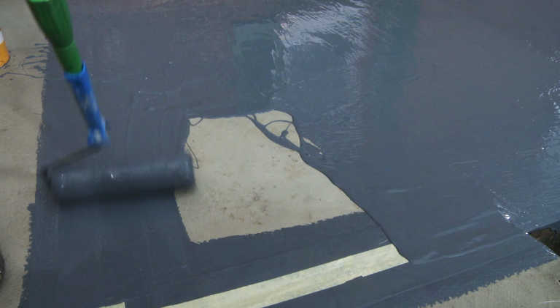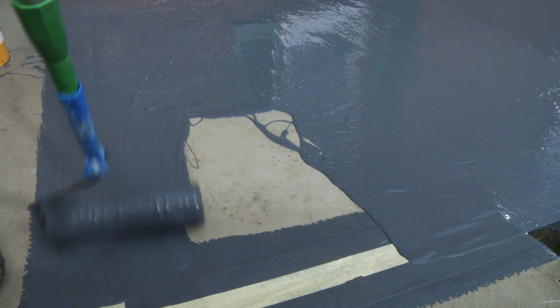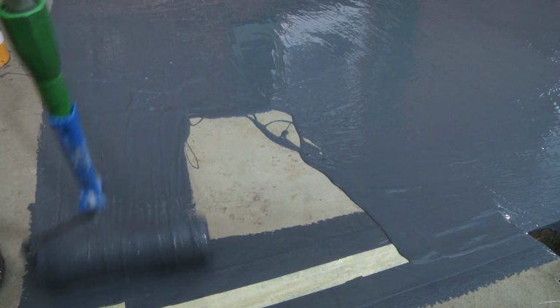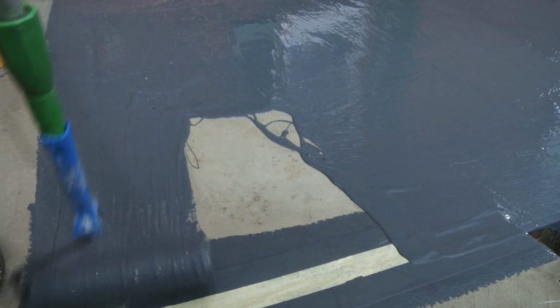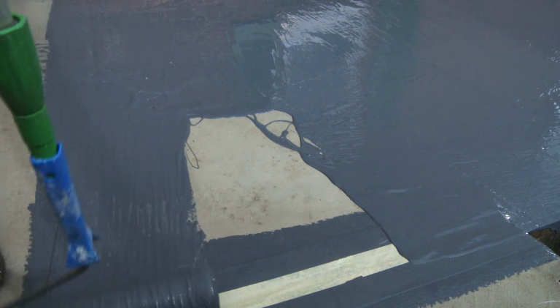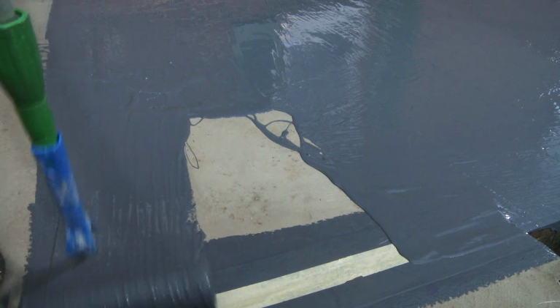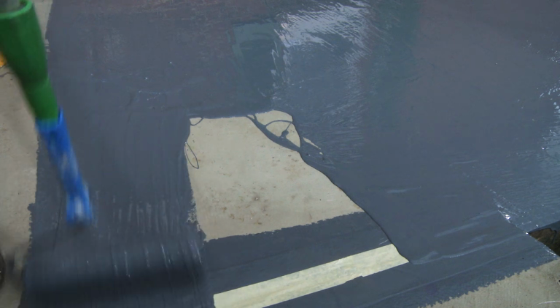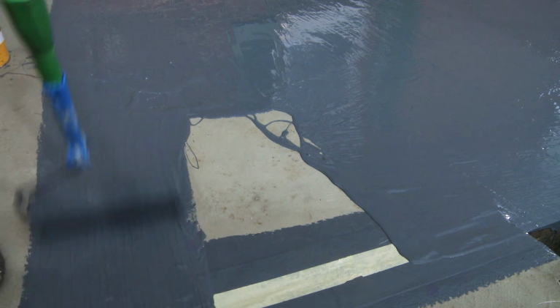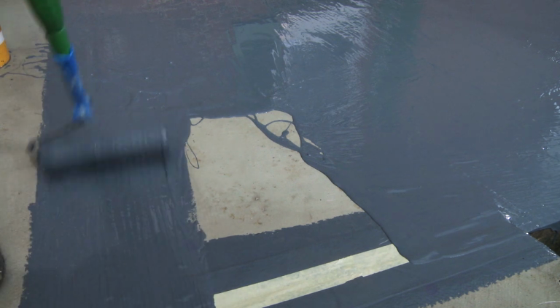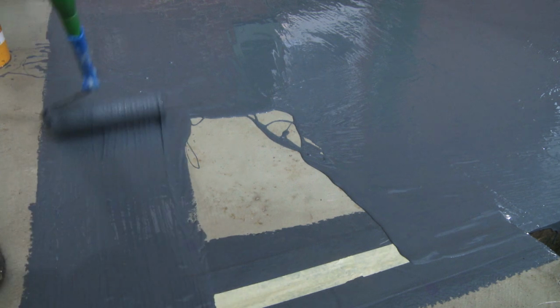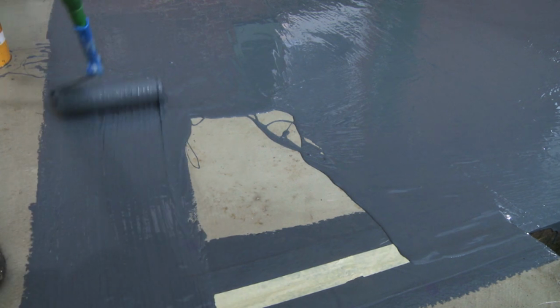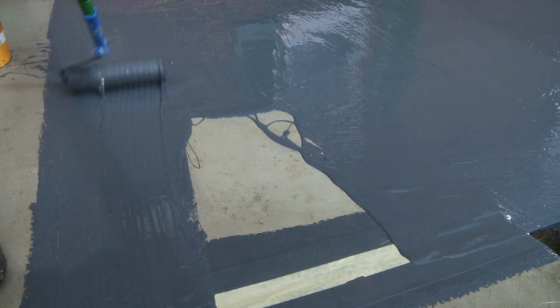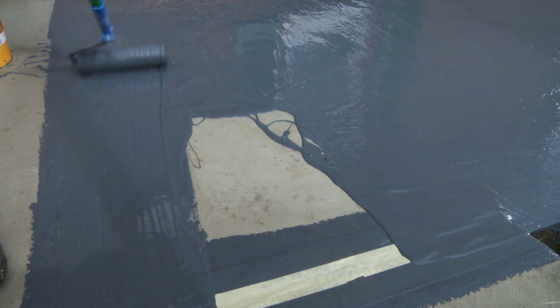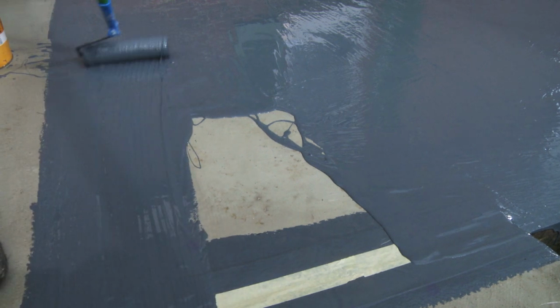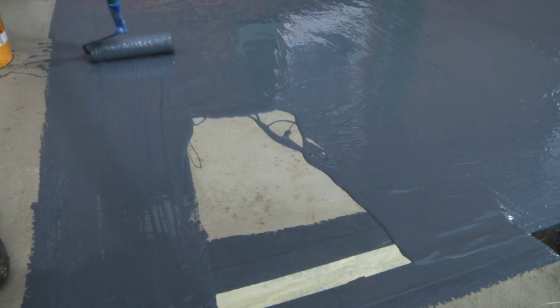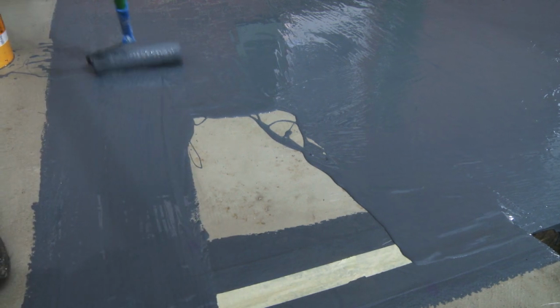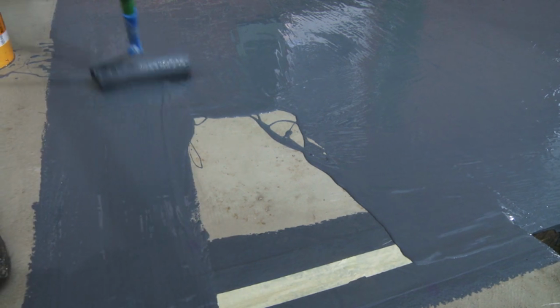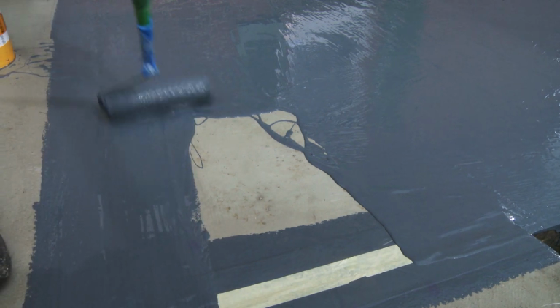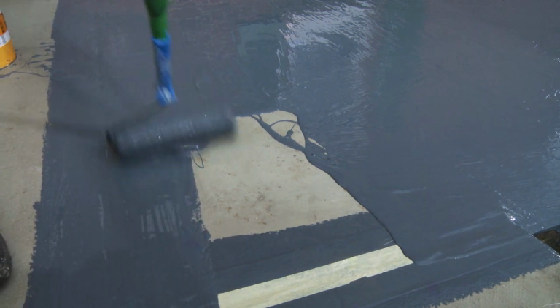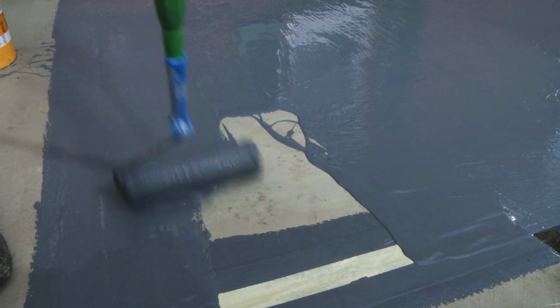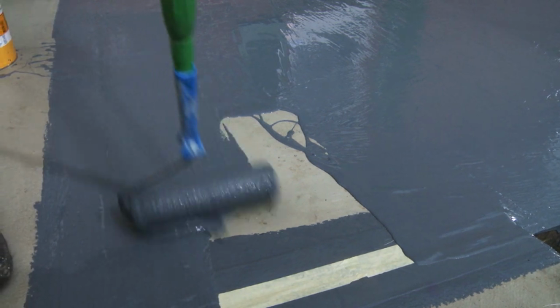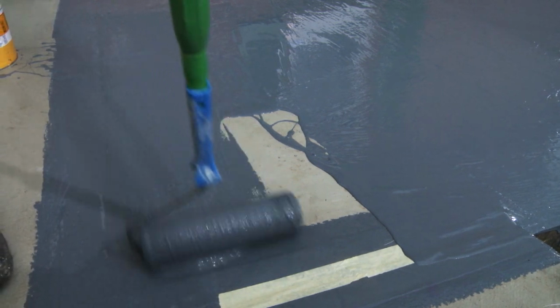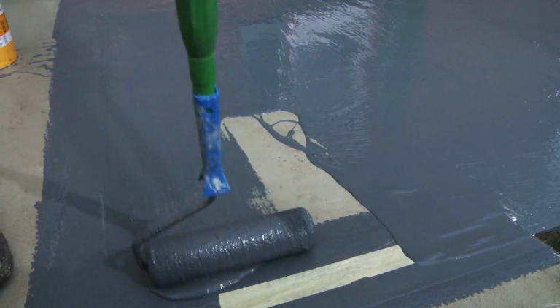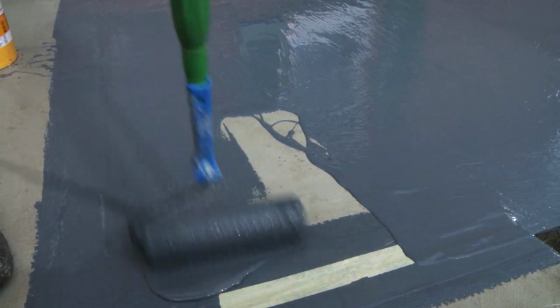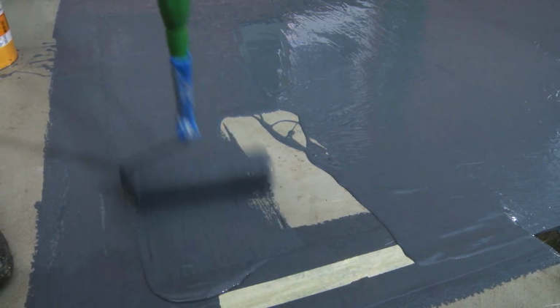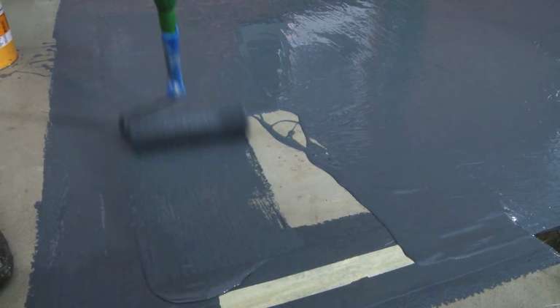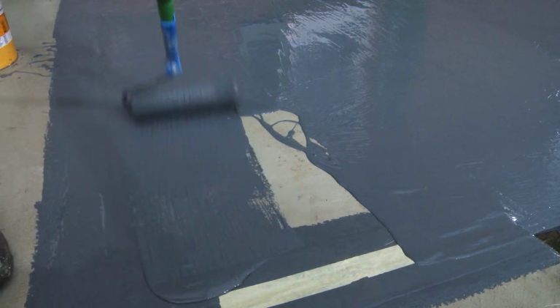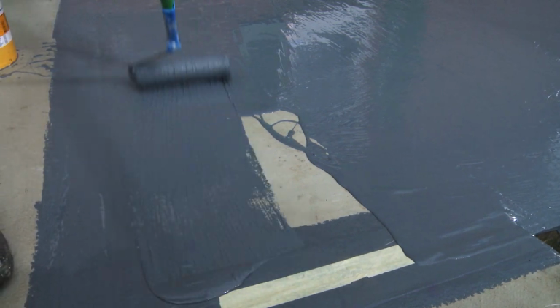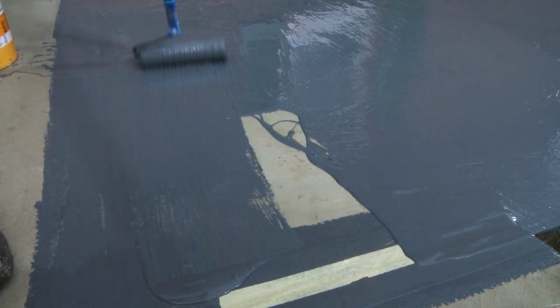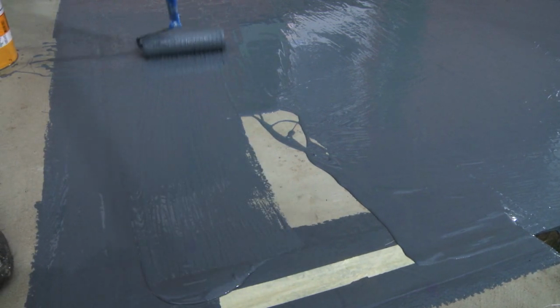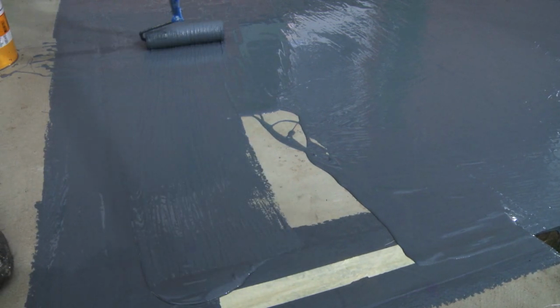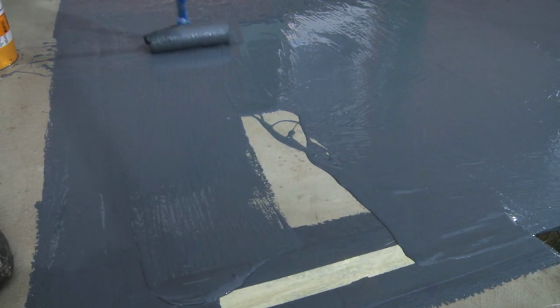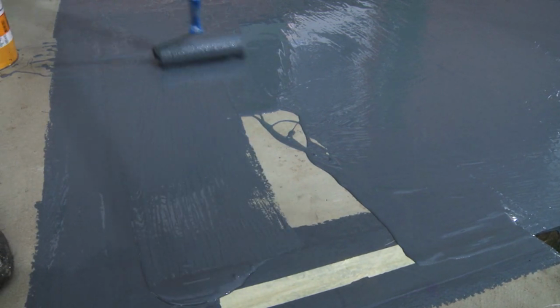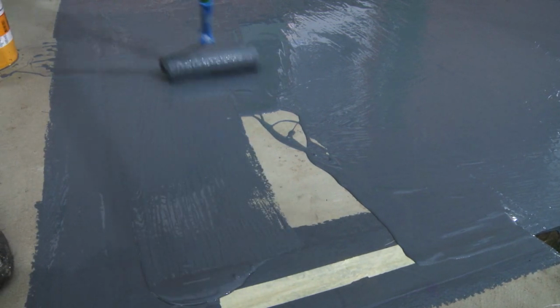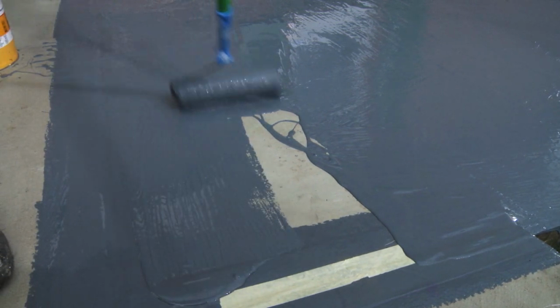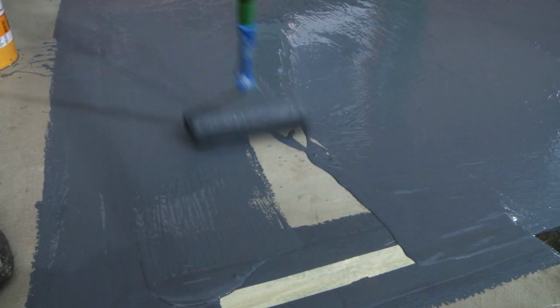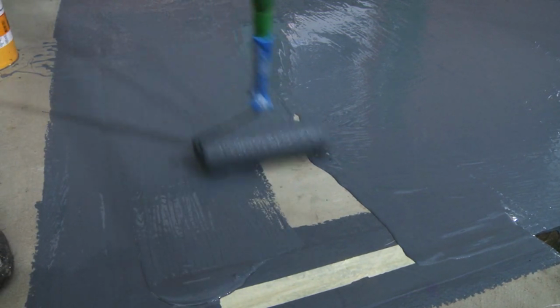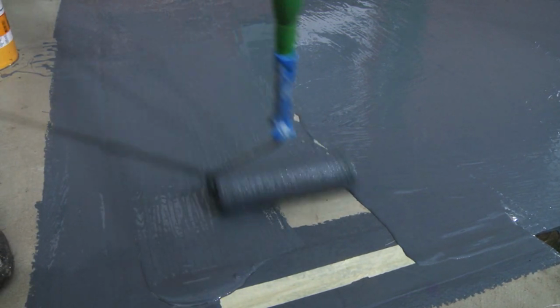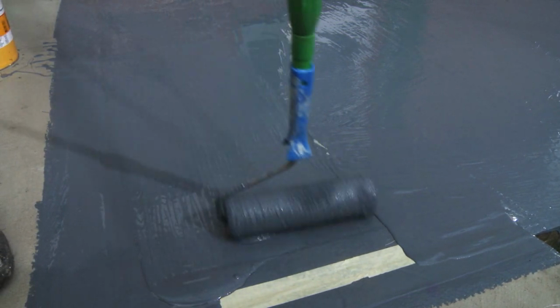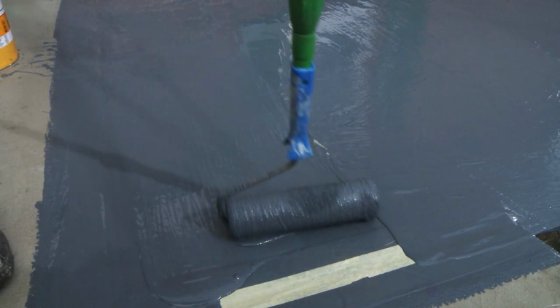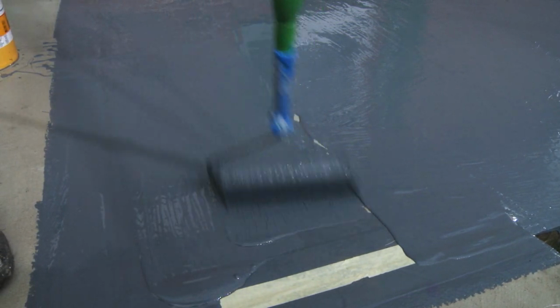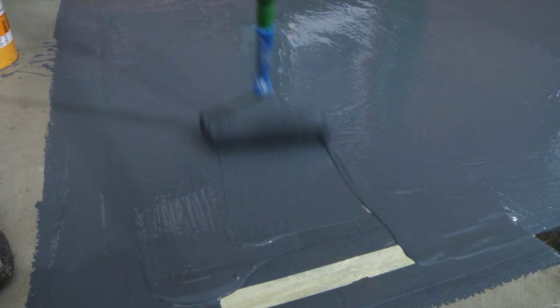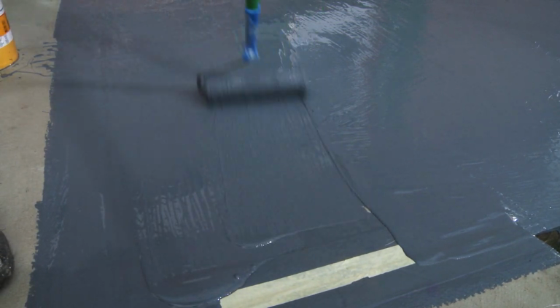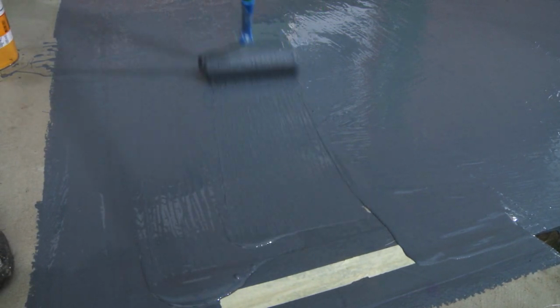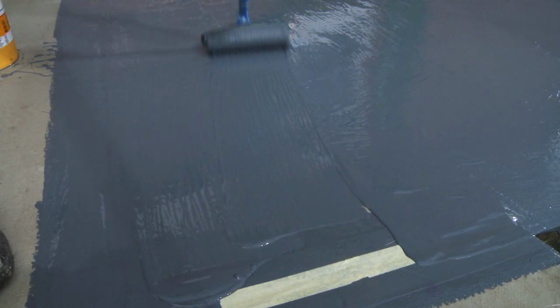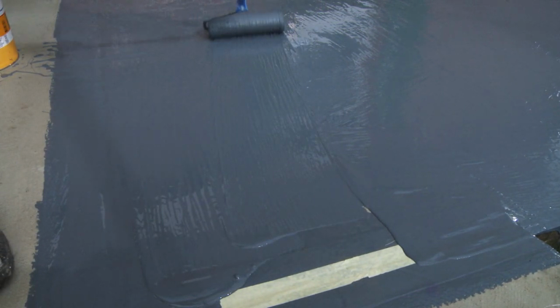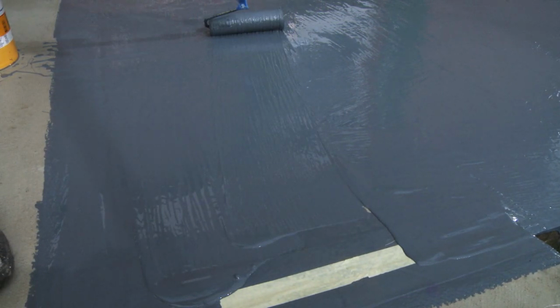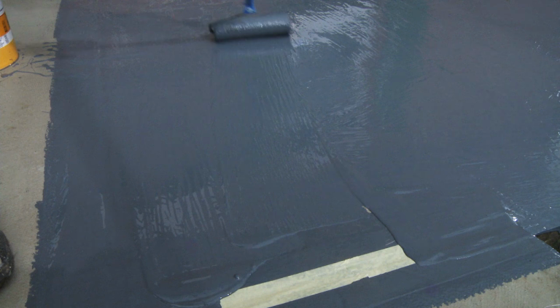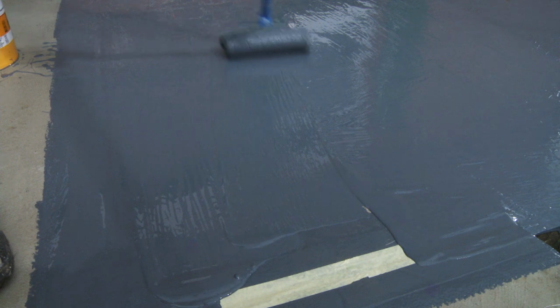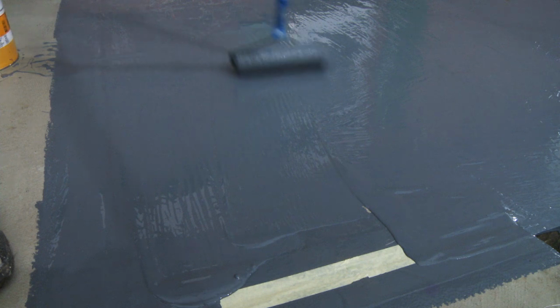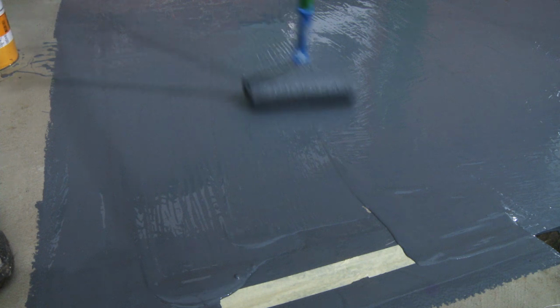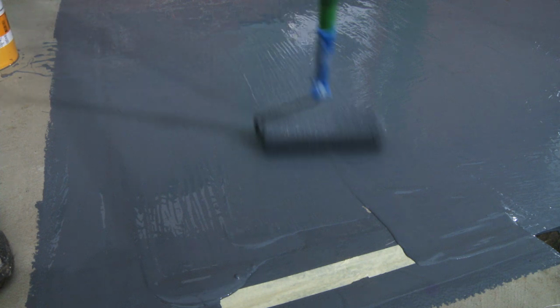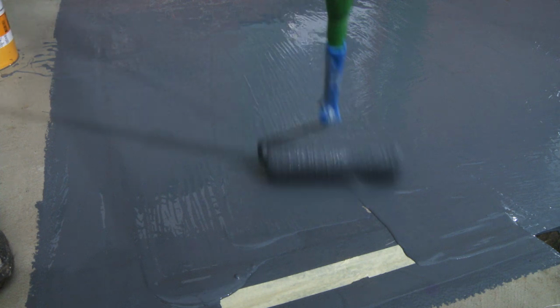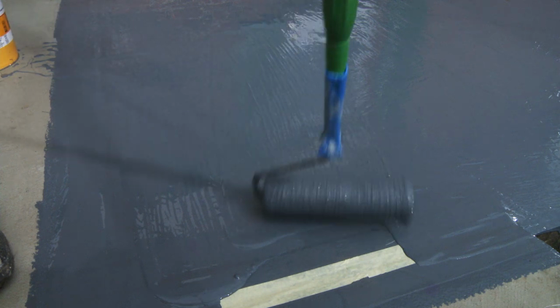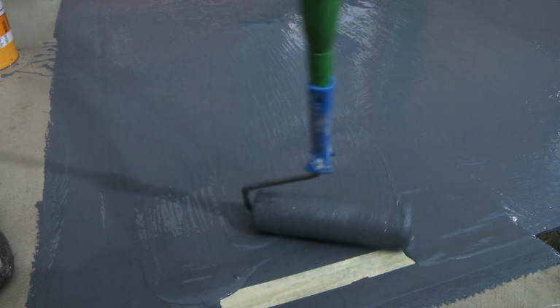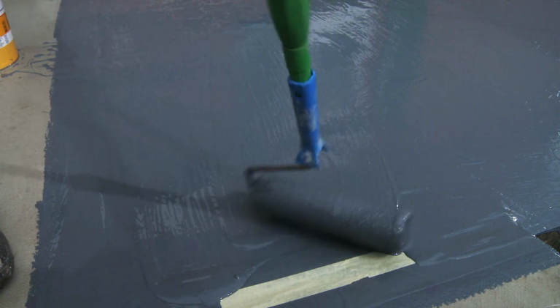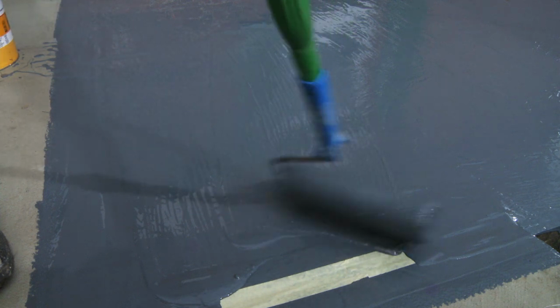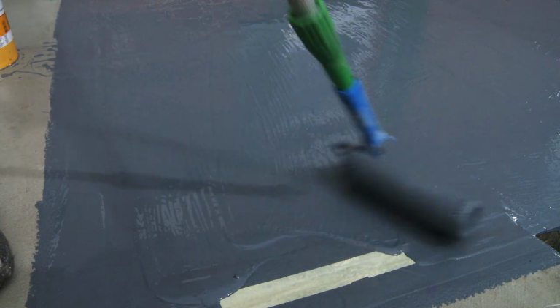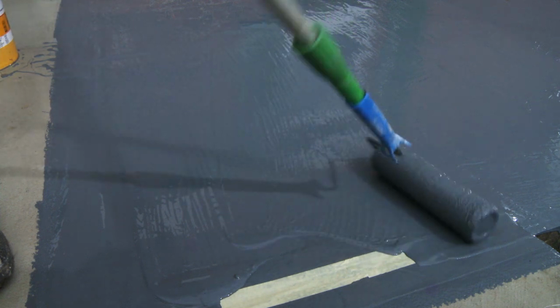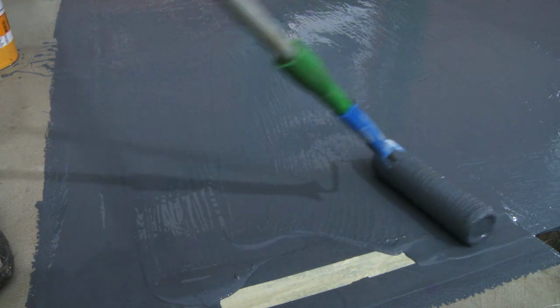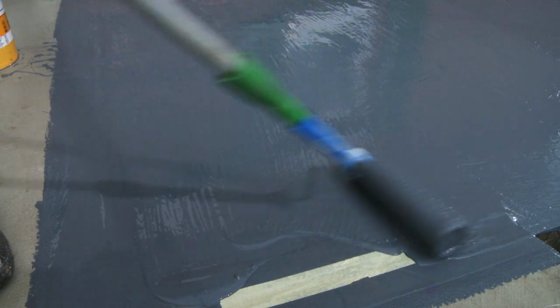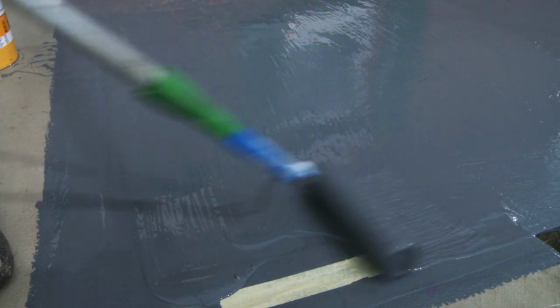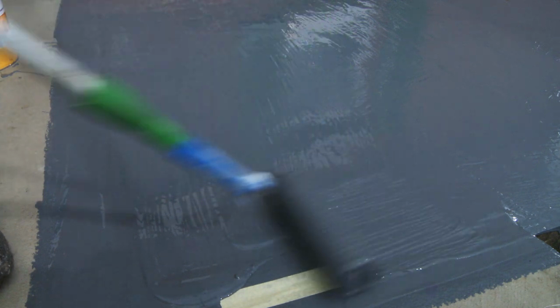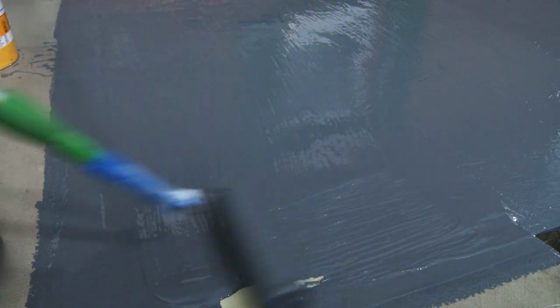Finally, apply another two layers of the service-proven Seeker Premium Balcony System and the joint is also waterproof.